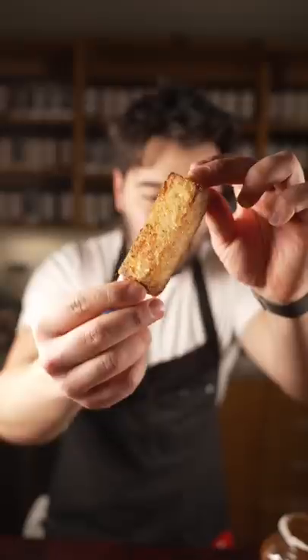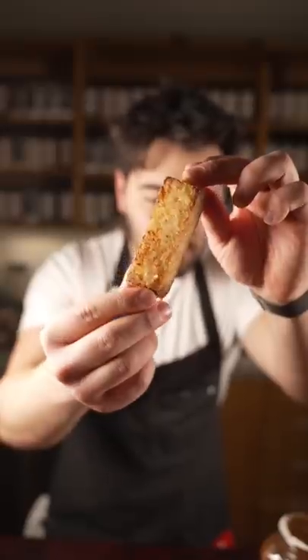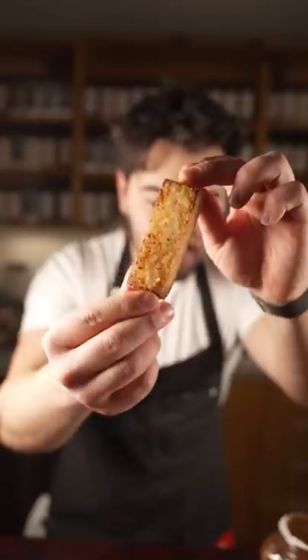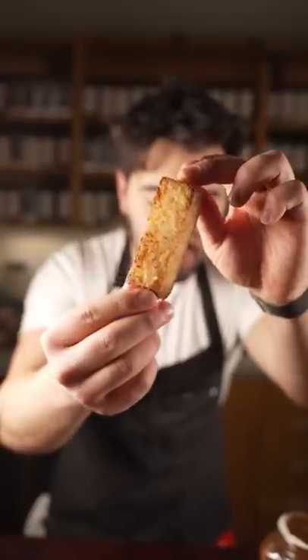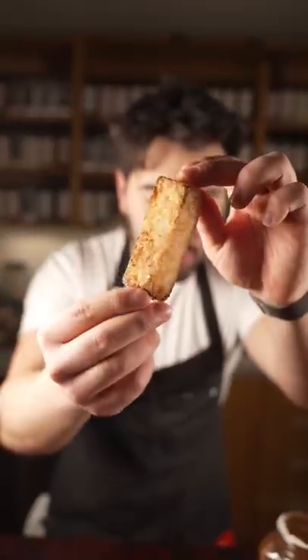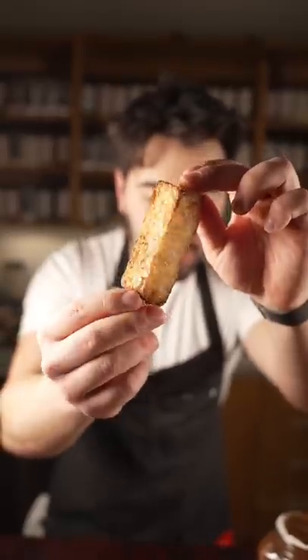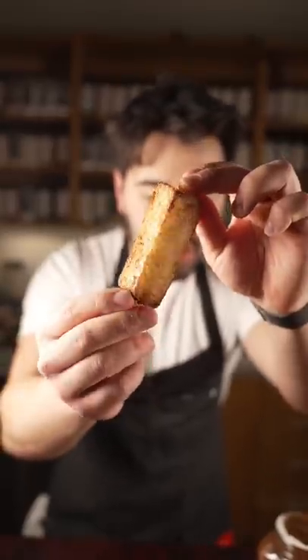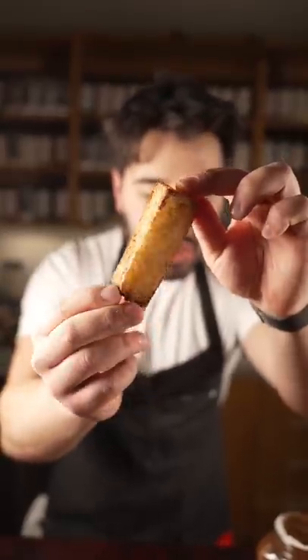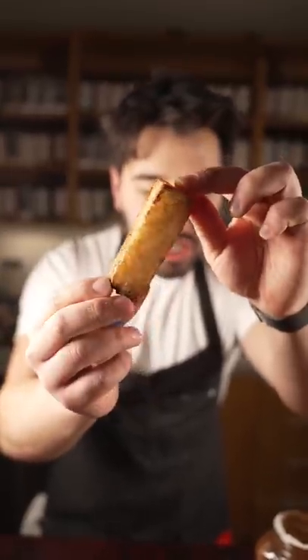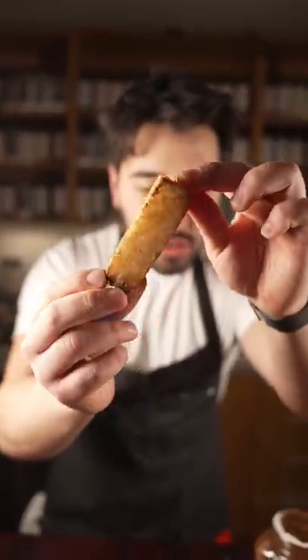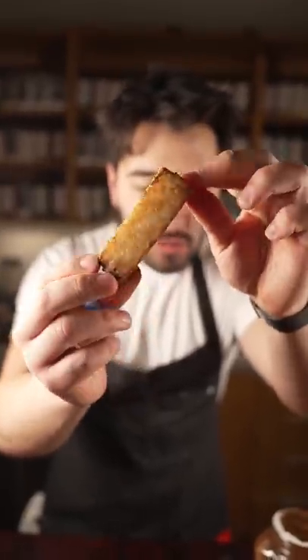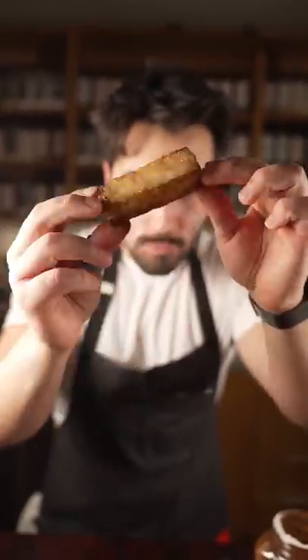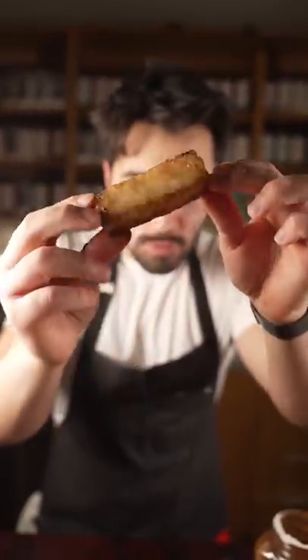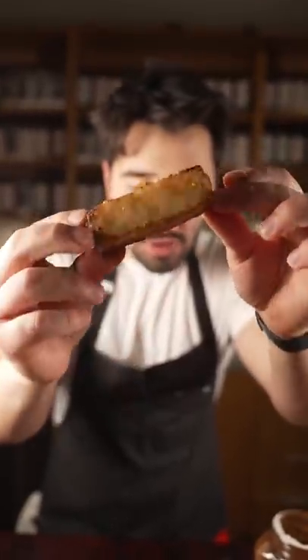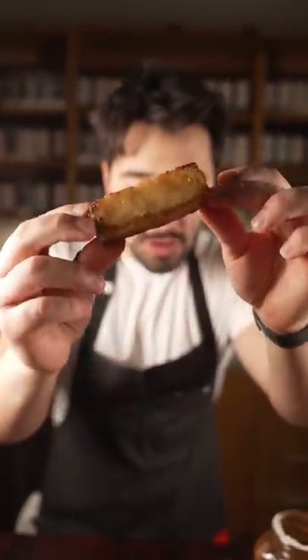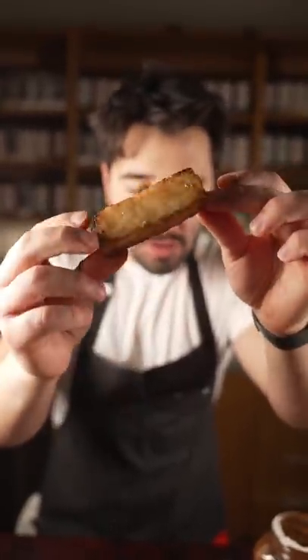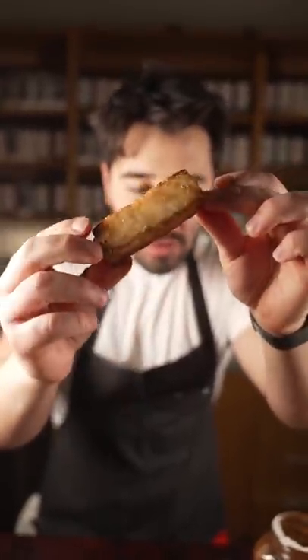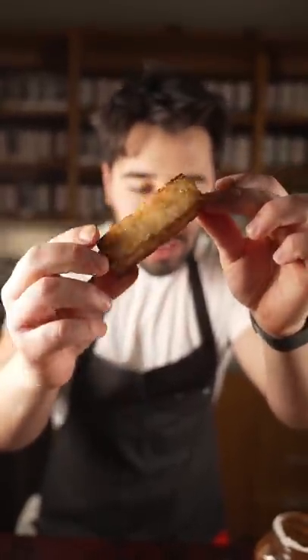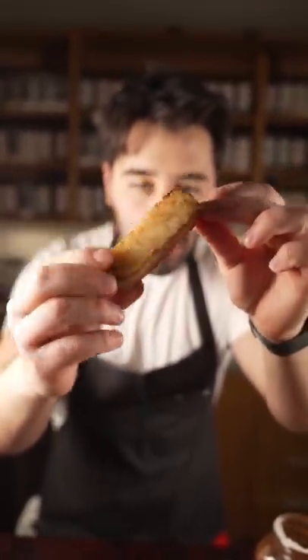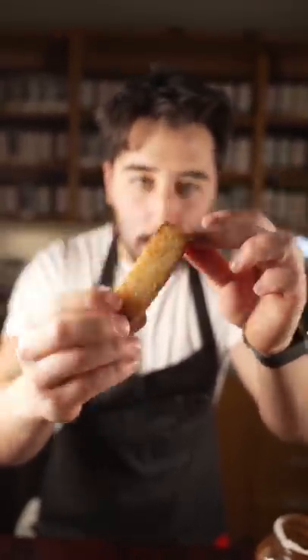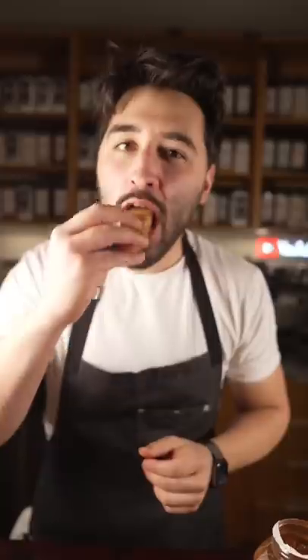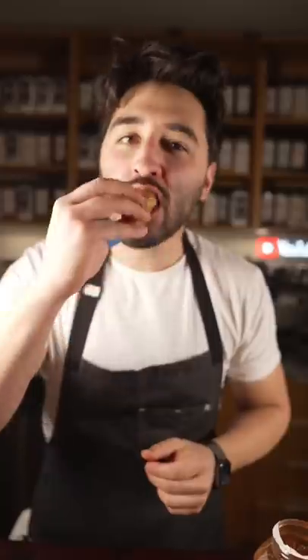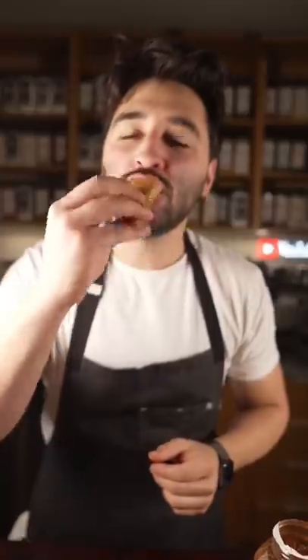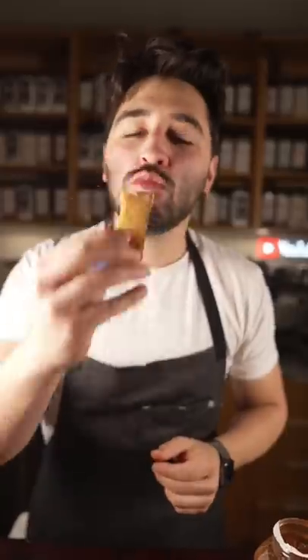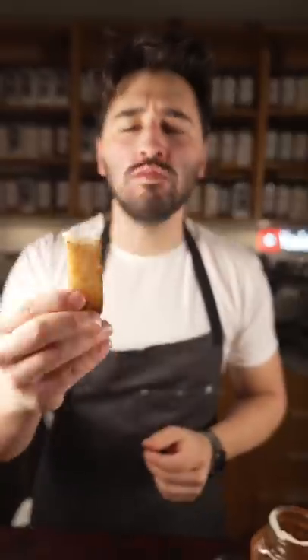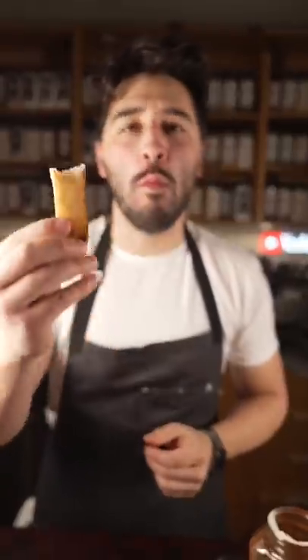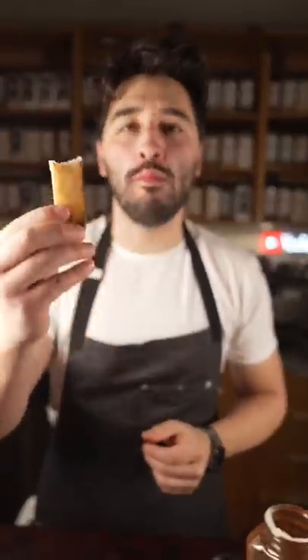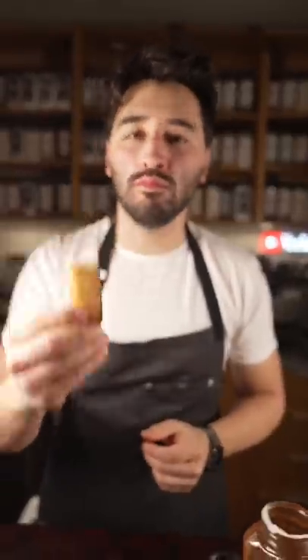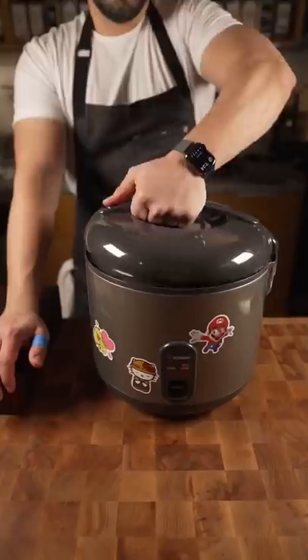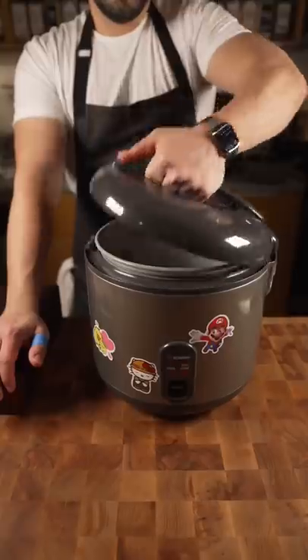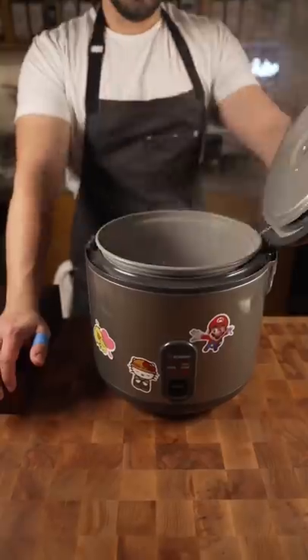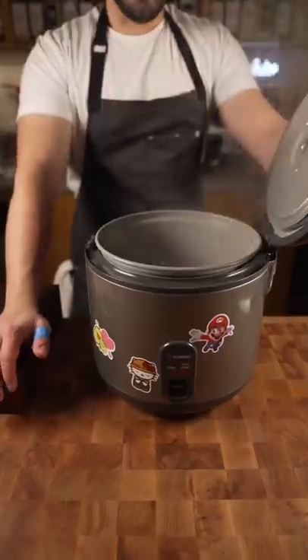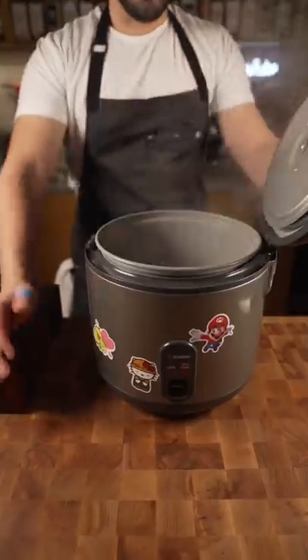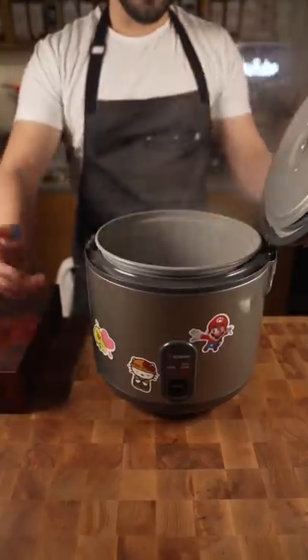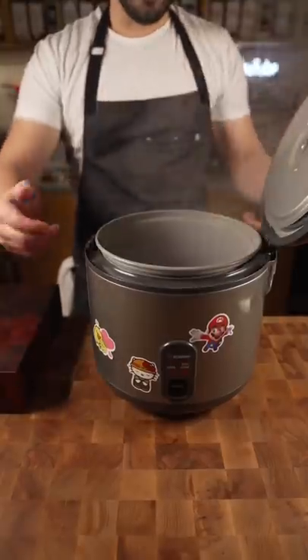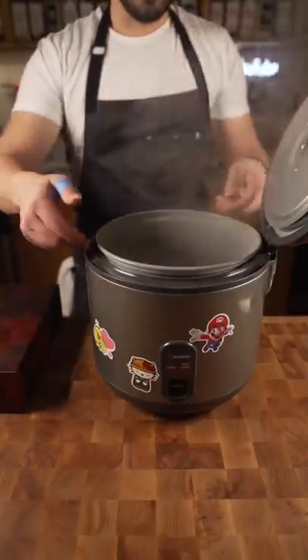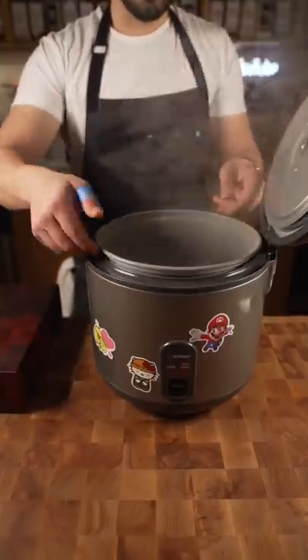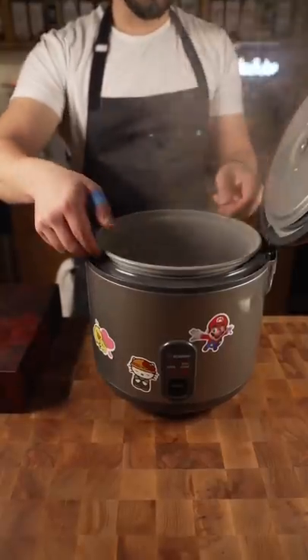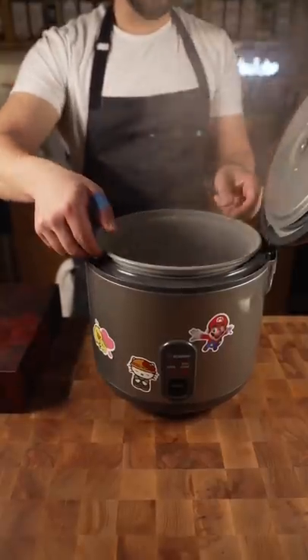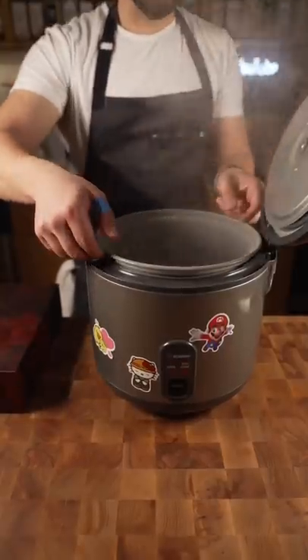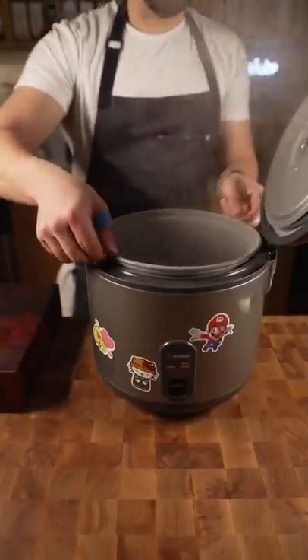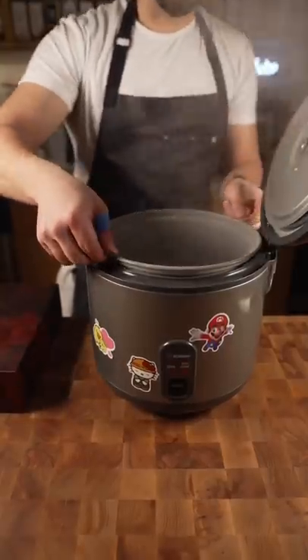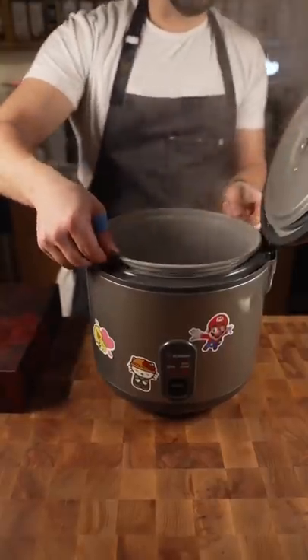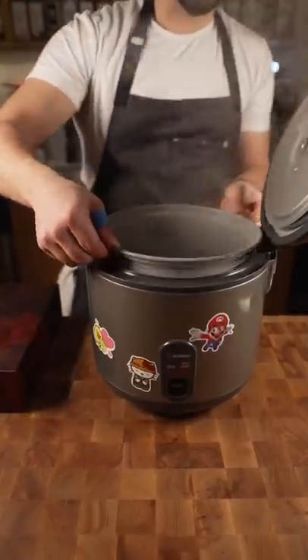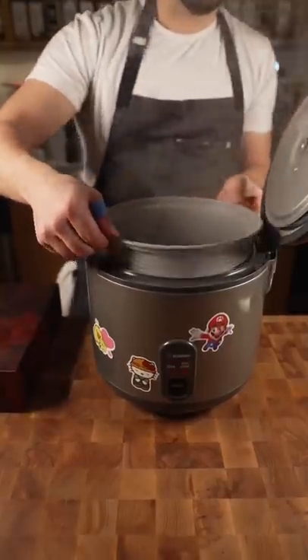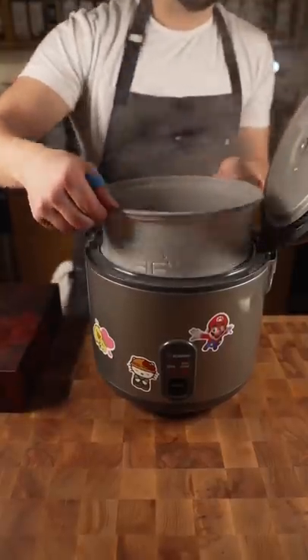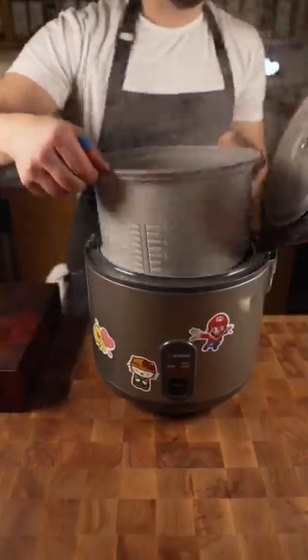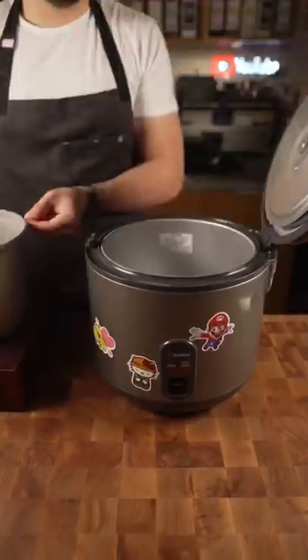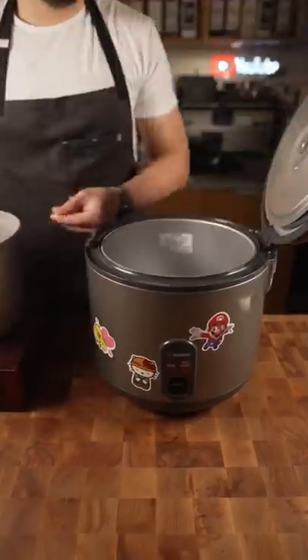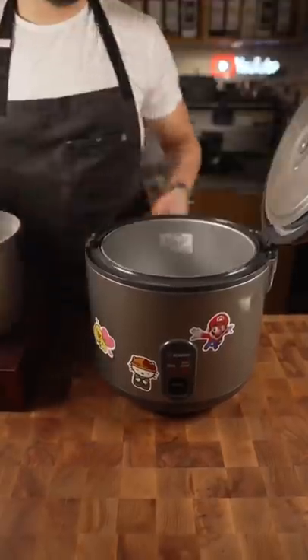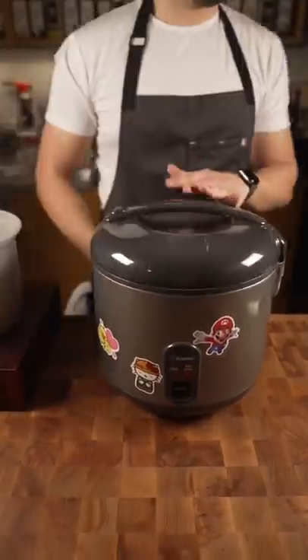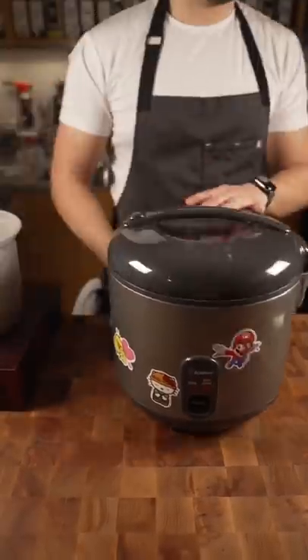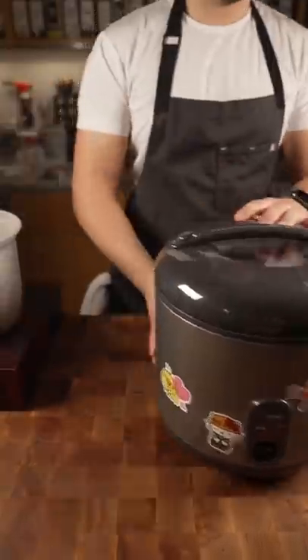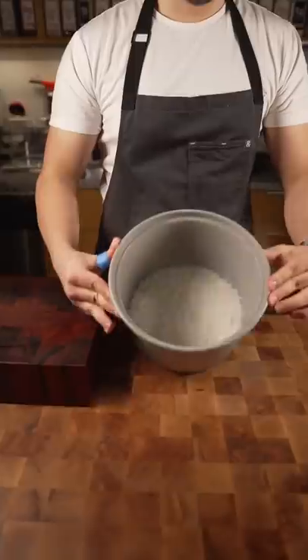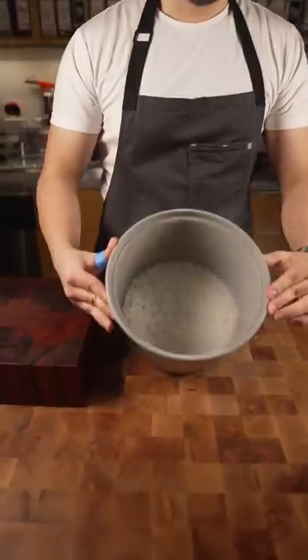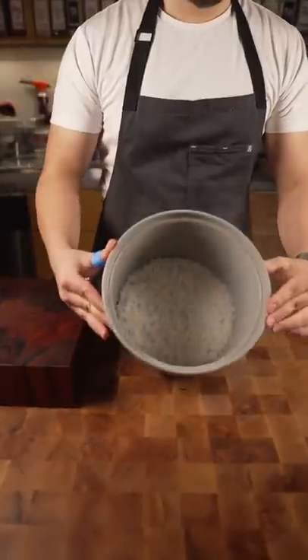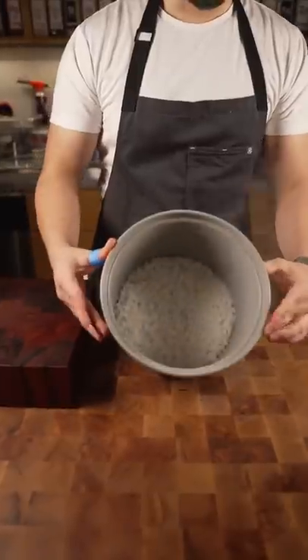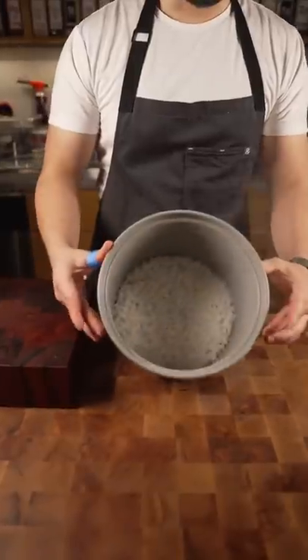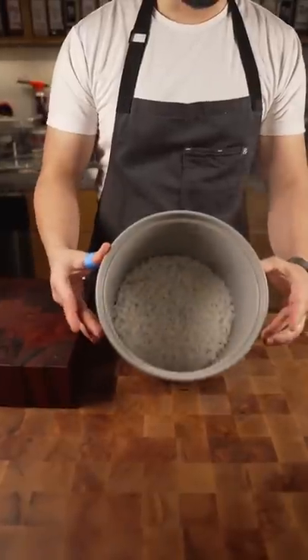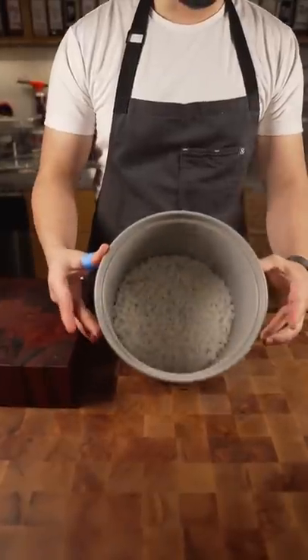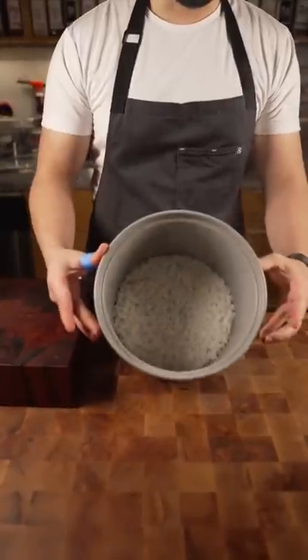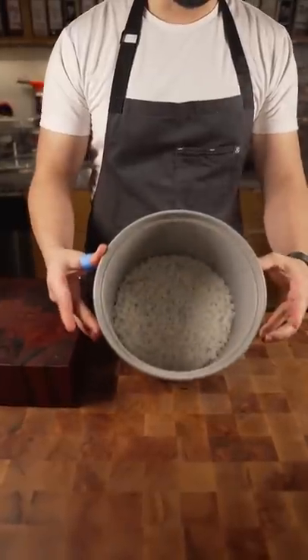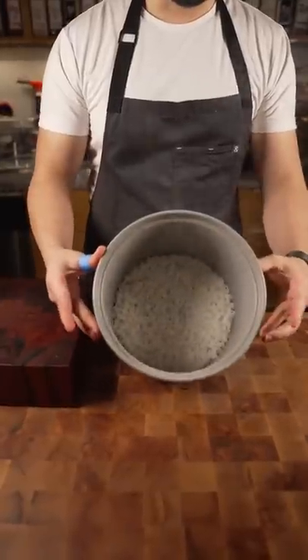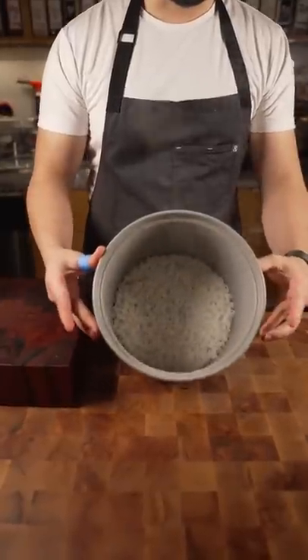These are rice cakes. Really good snack. You have all this leftover rice — here's what we can do with it.